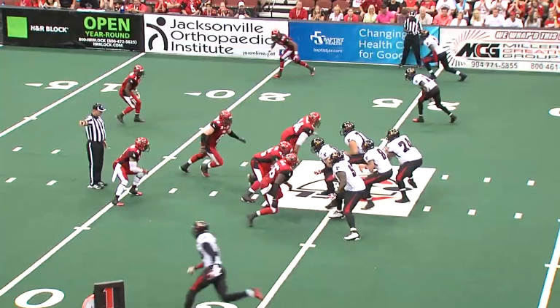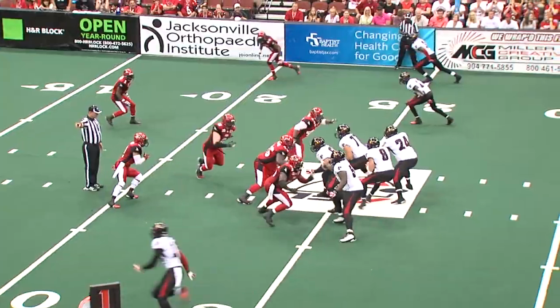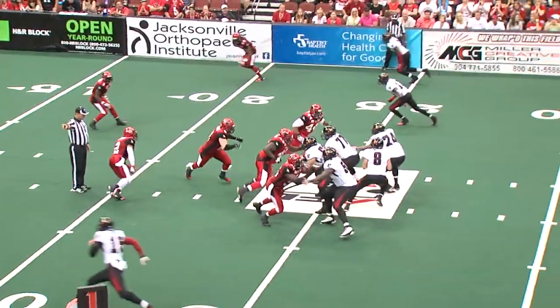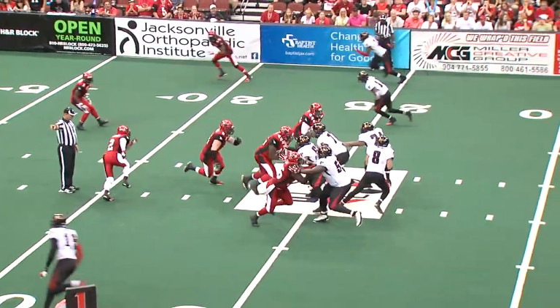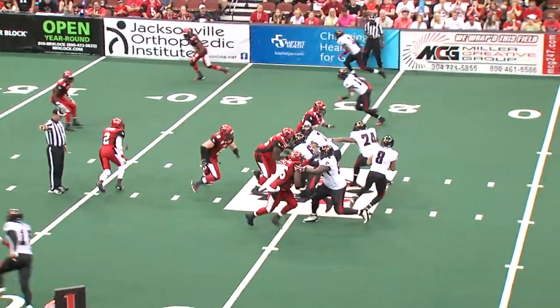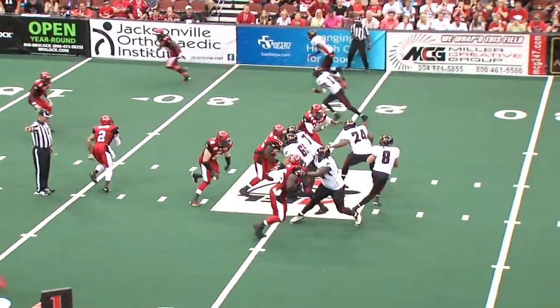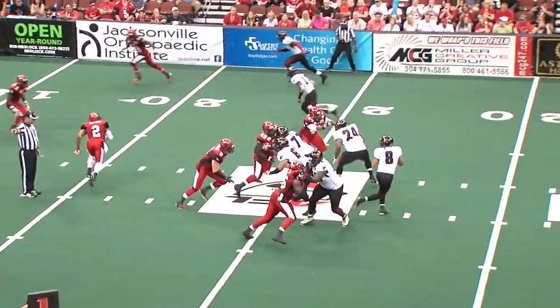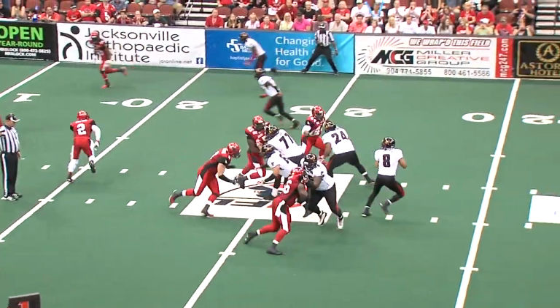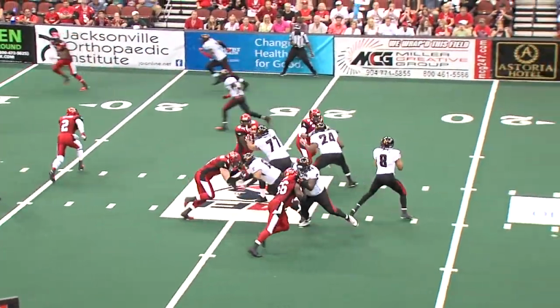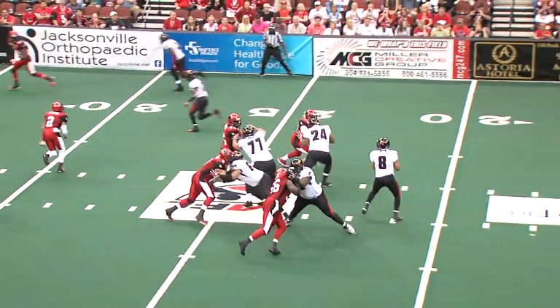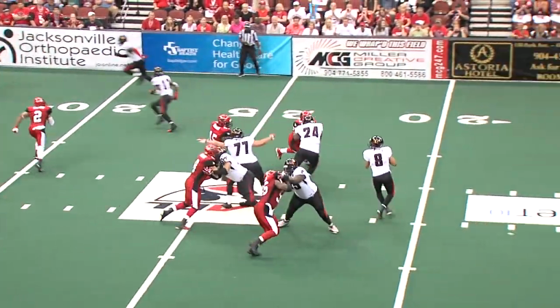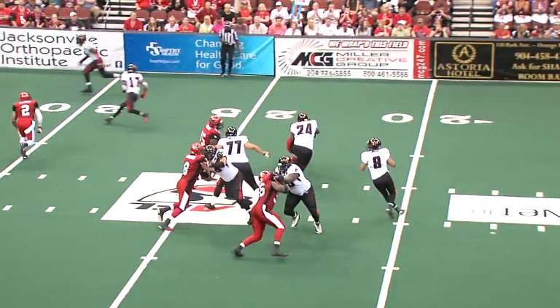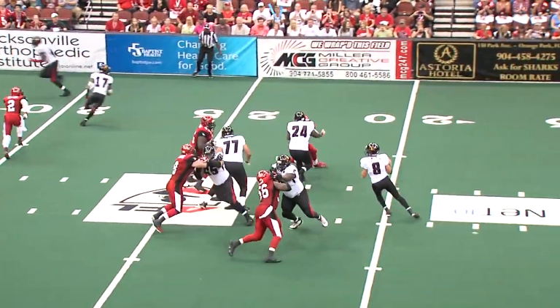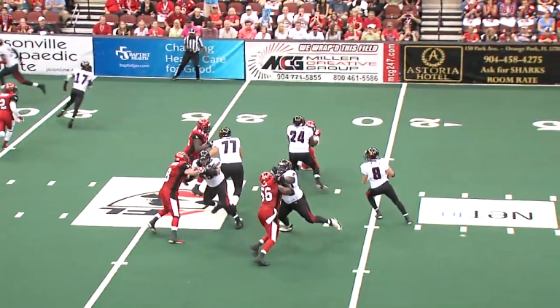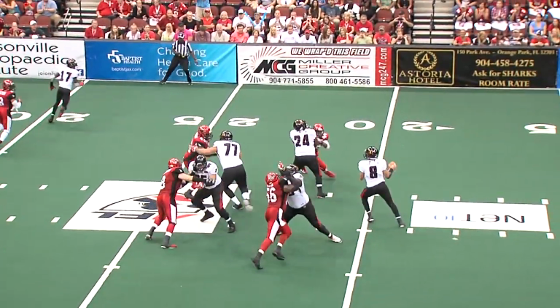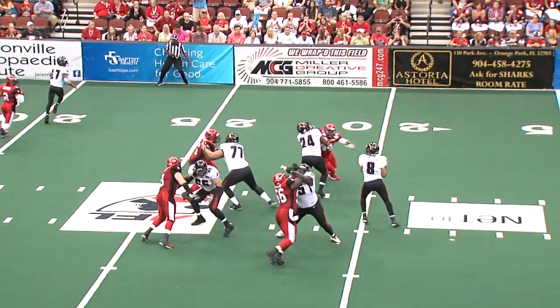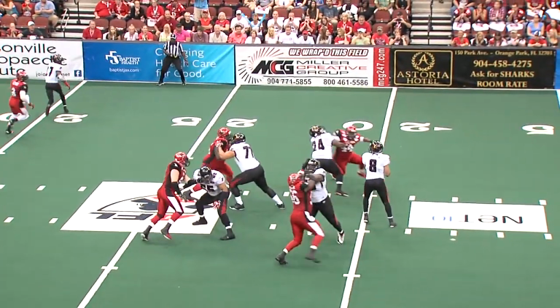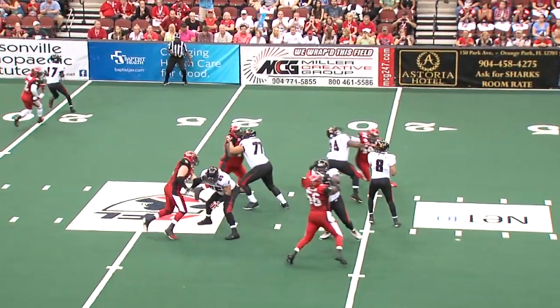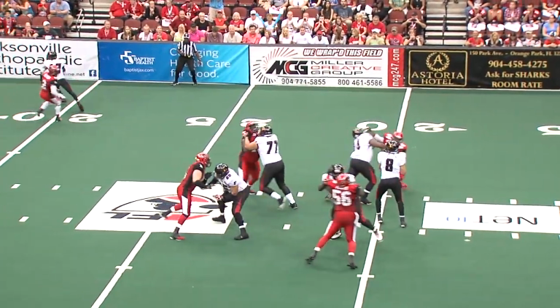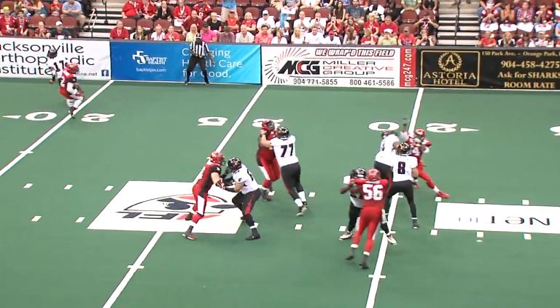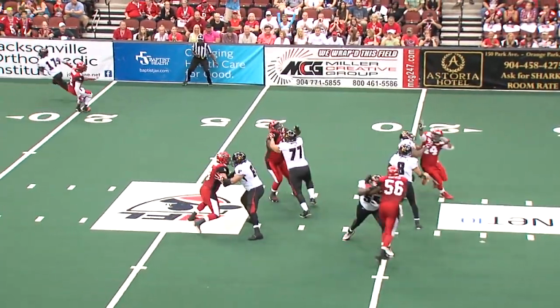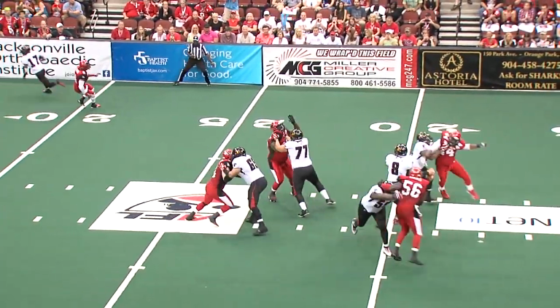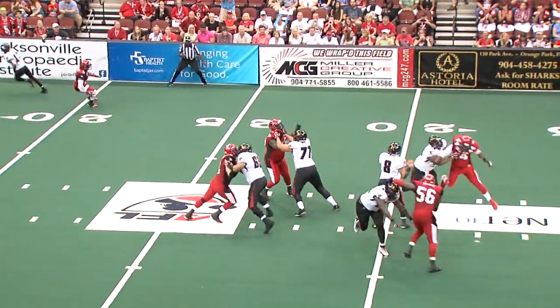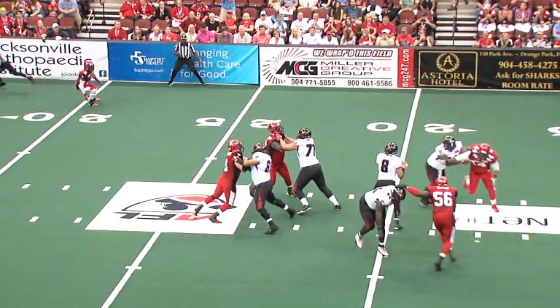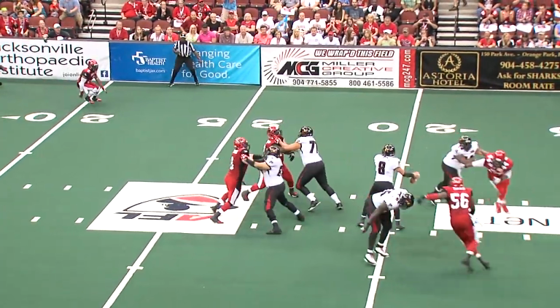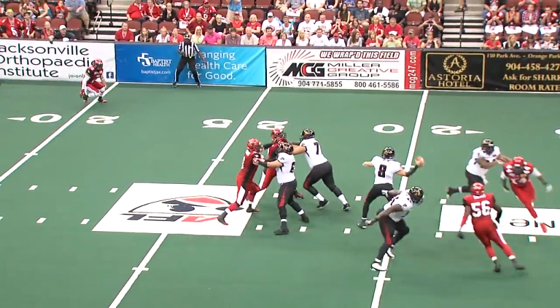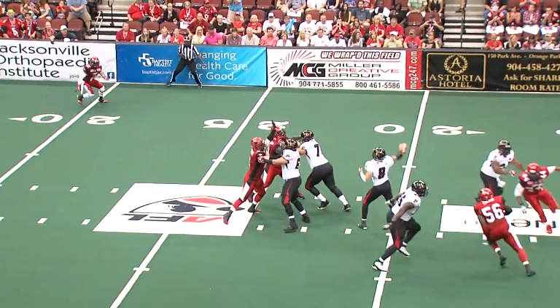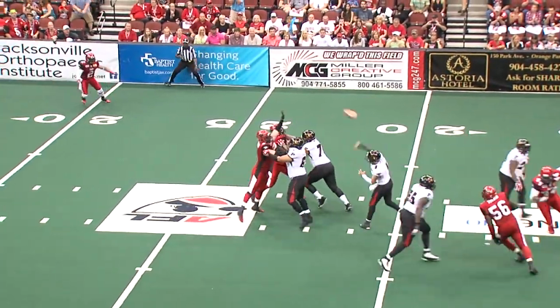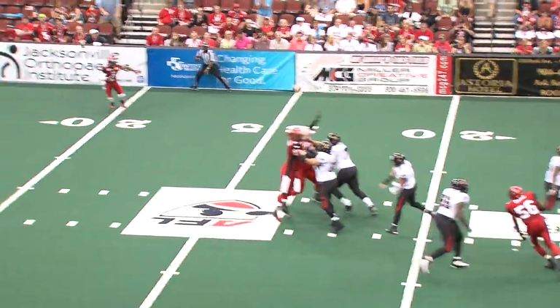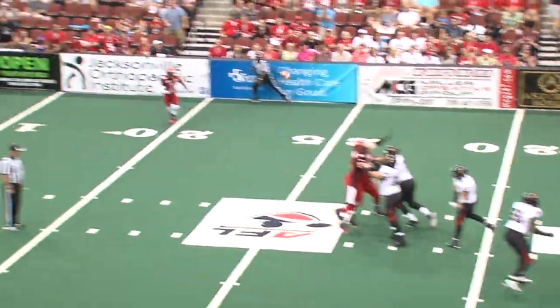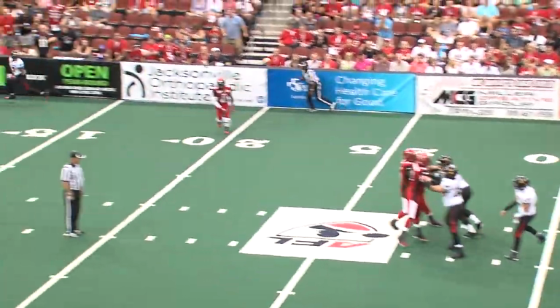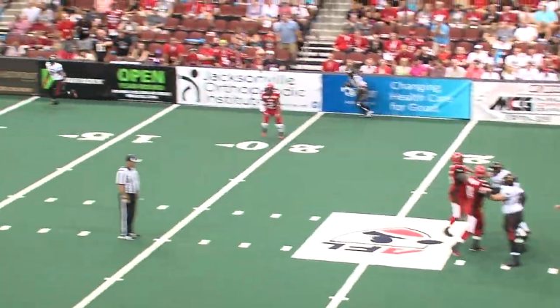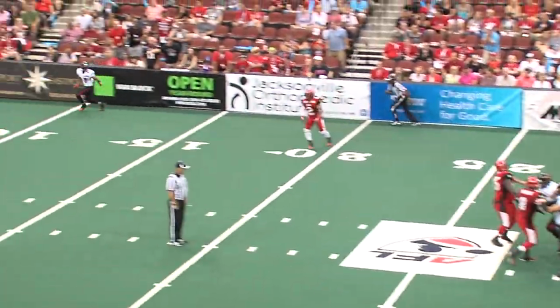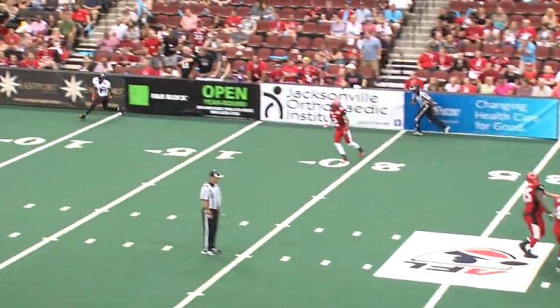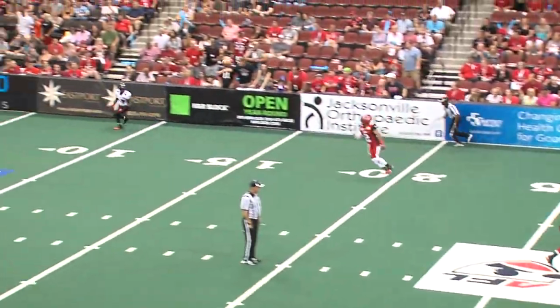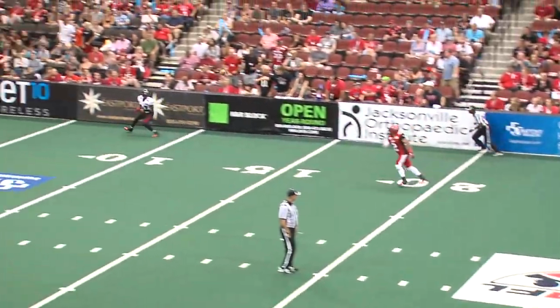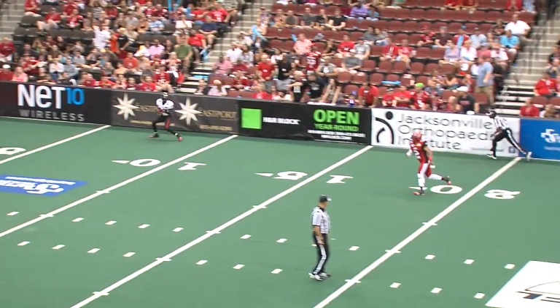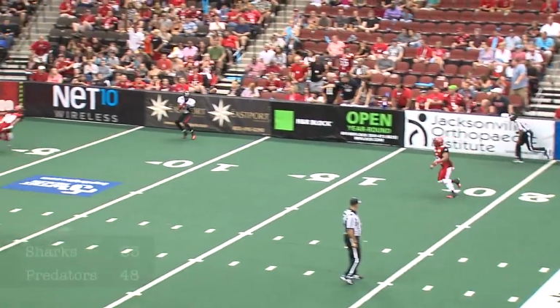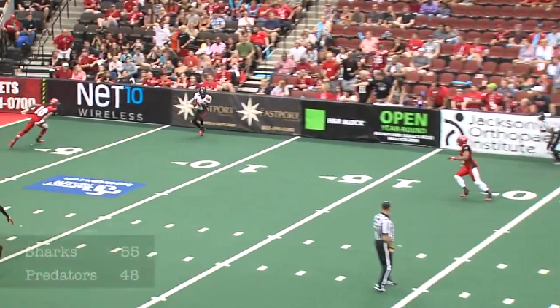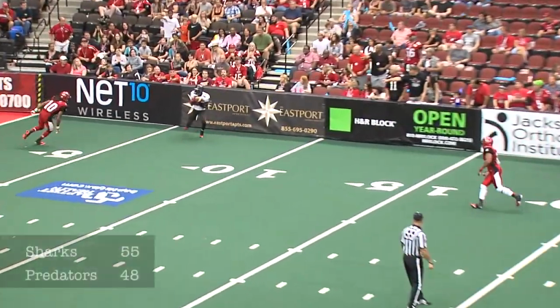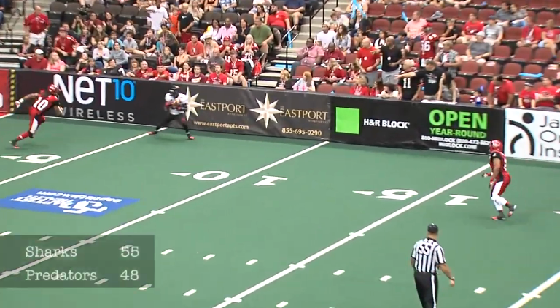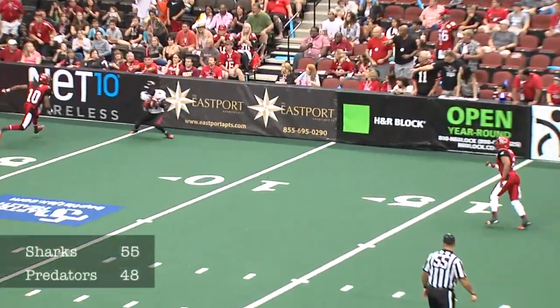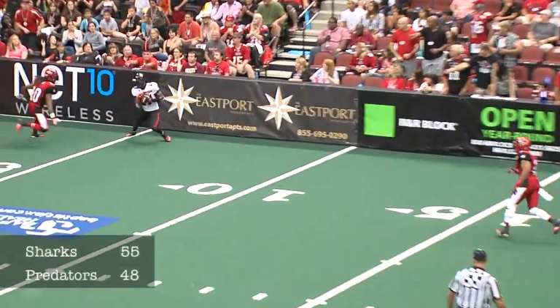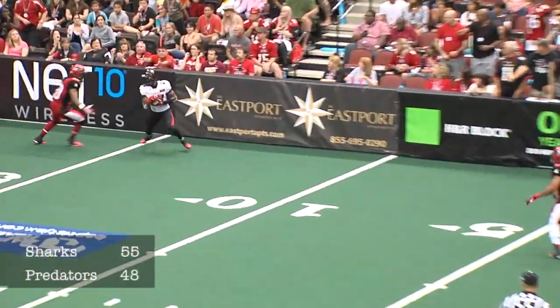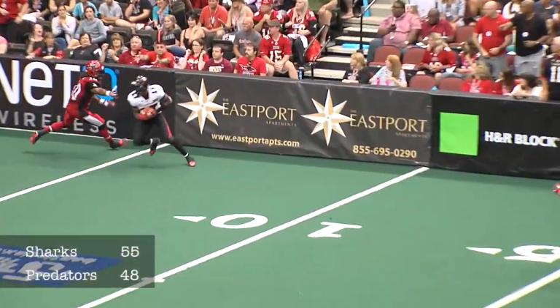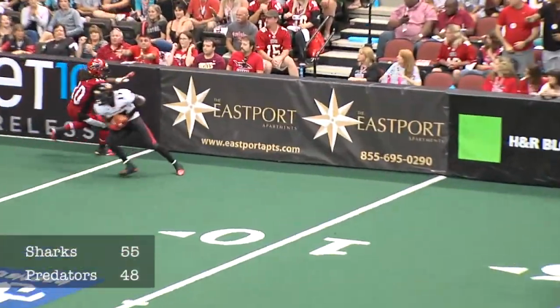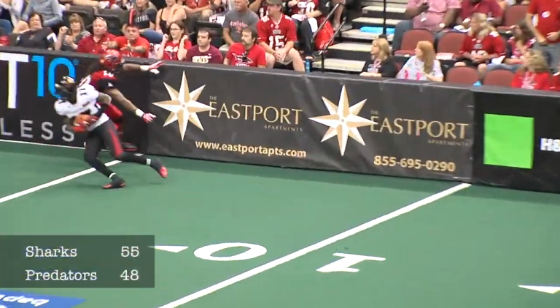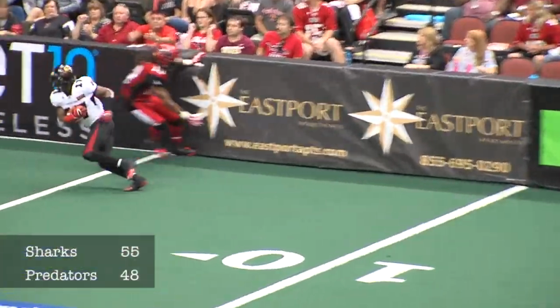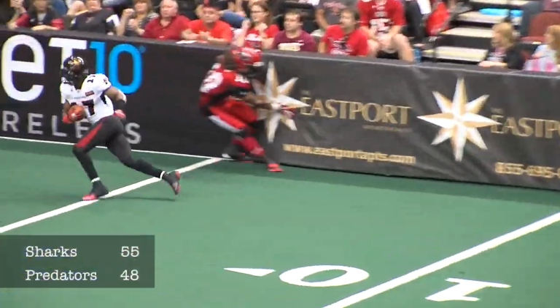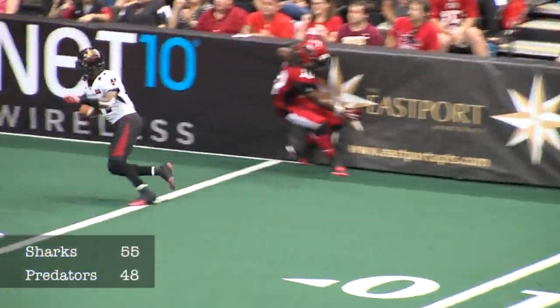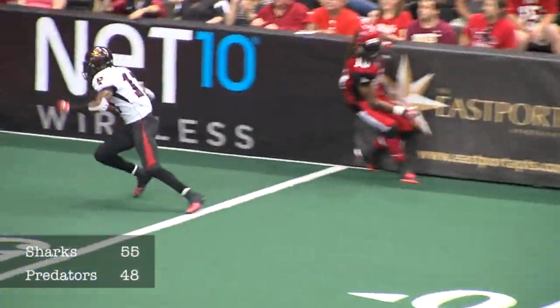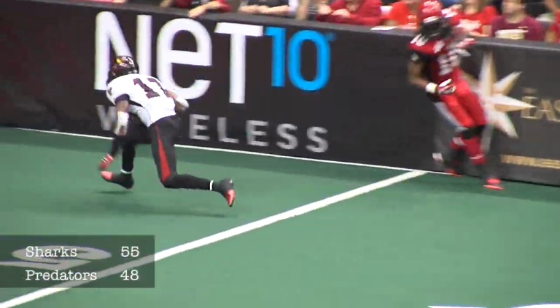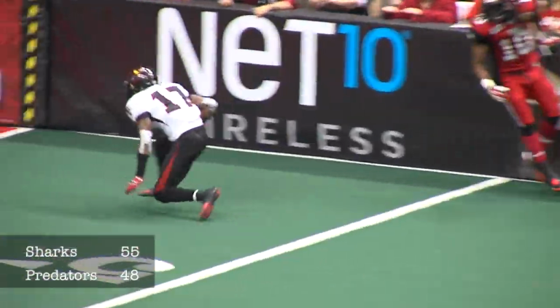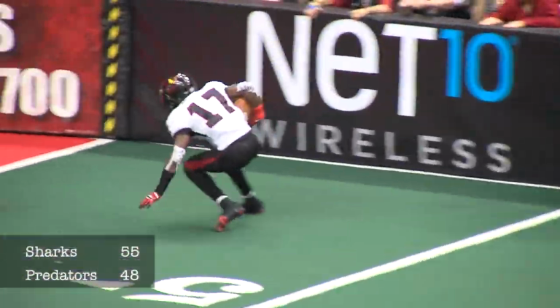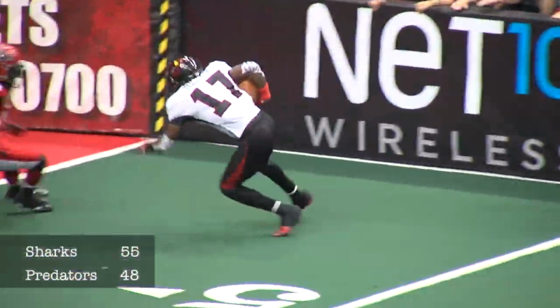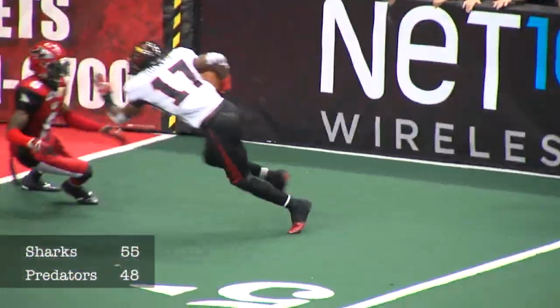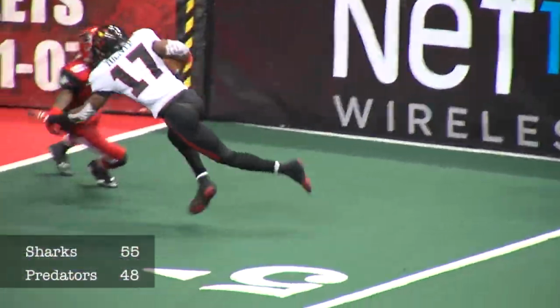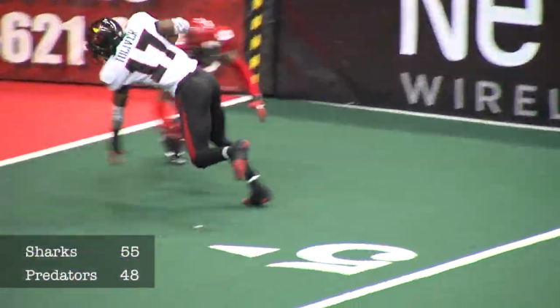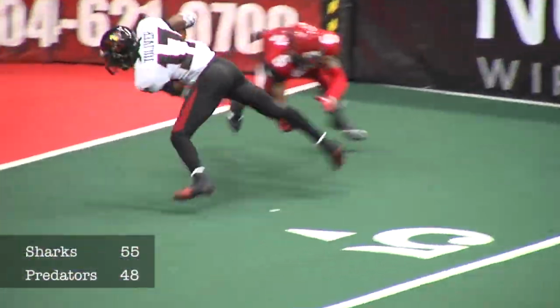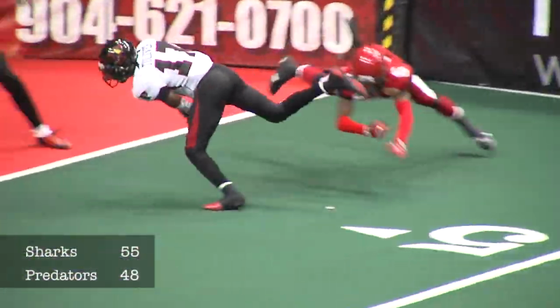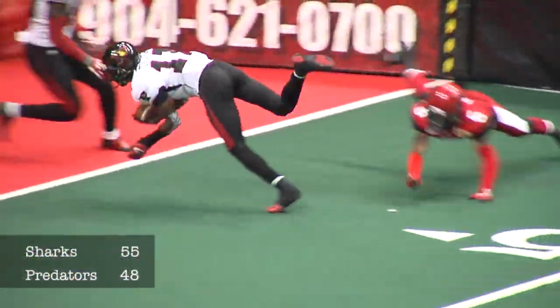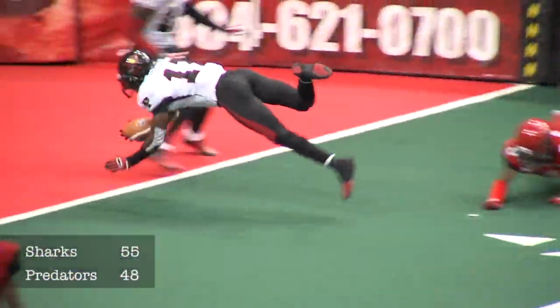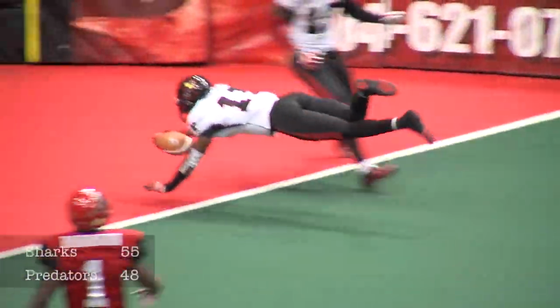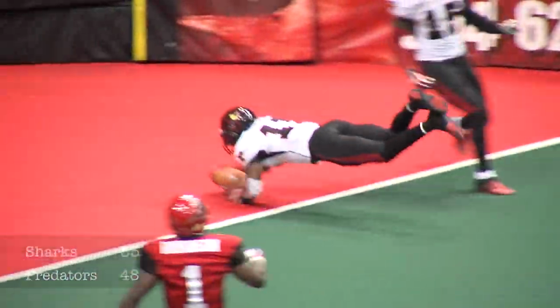There's the snap. Garcia. Three-step drop. Looks, looks, looks. Garcia being pressured. Throws downfield. Pass is caught. And a touchdown by Tolliver.